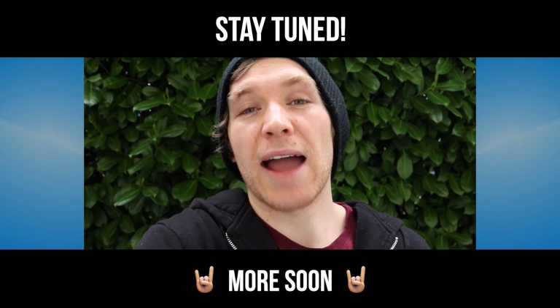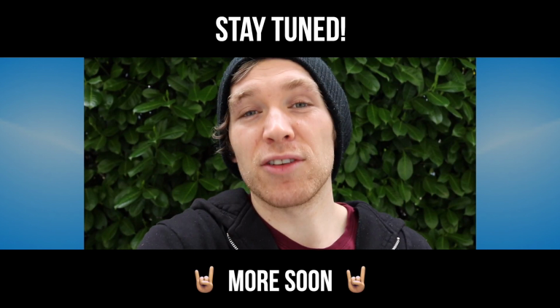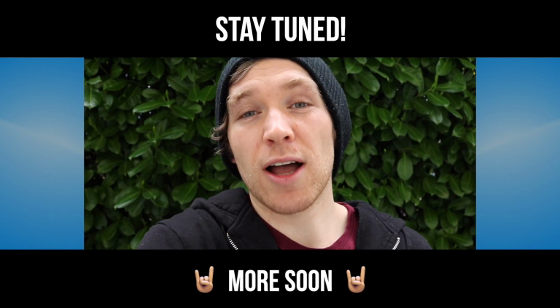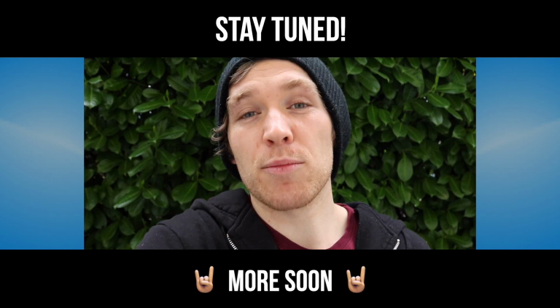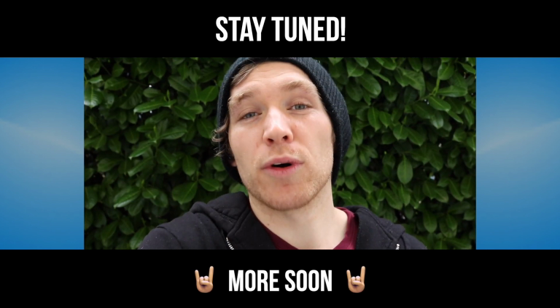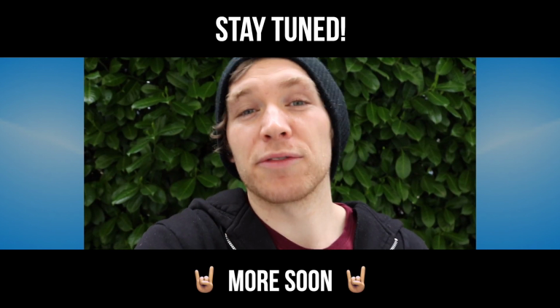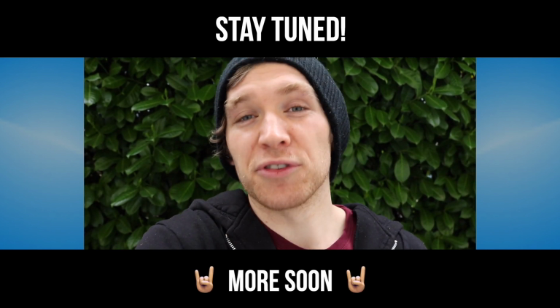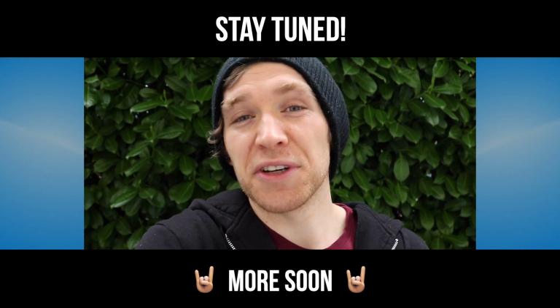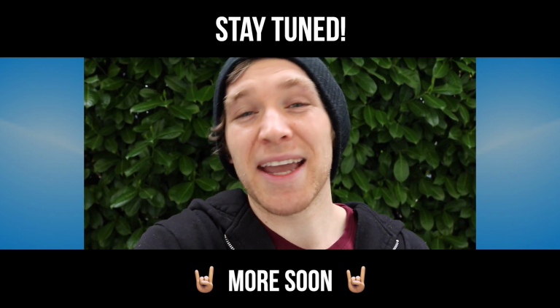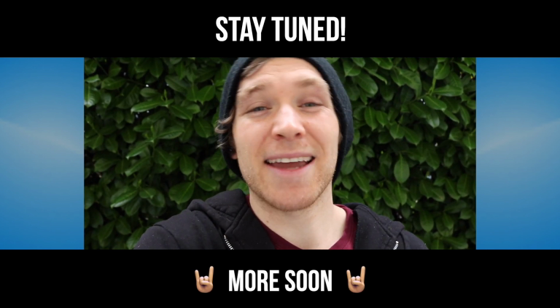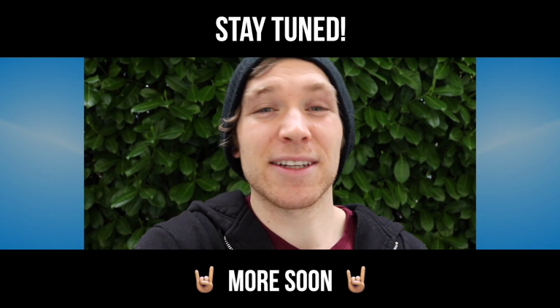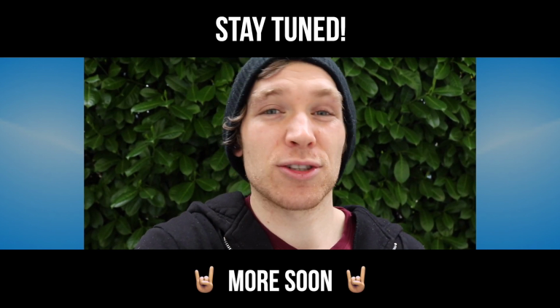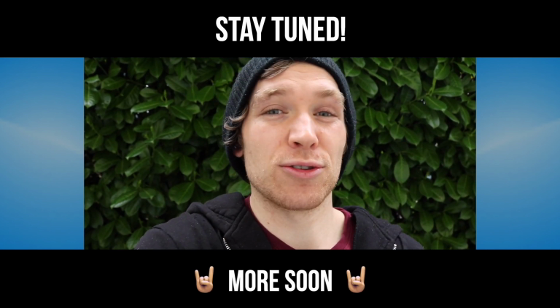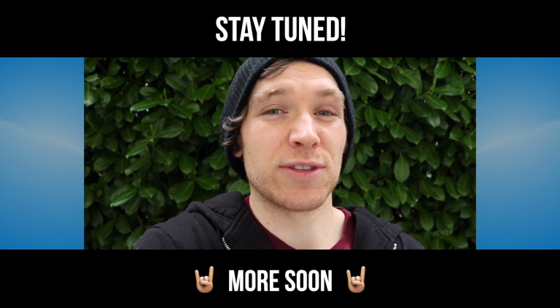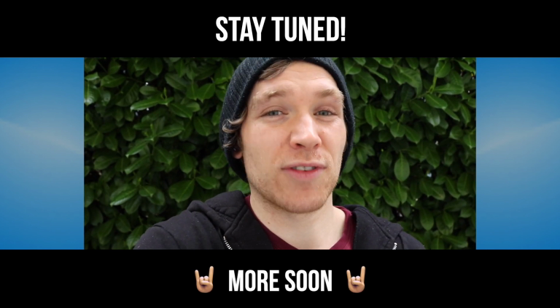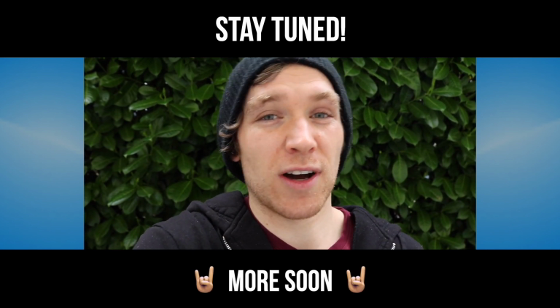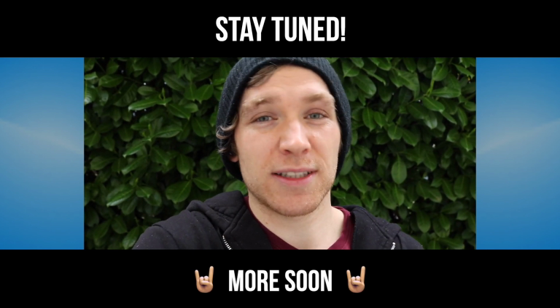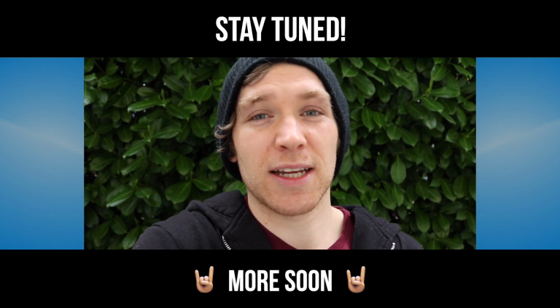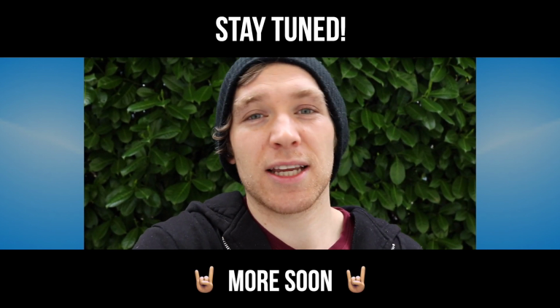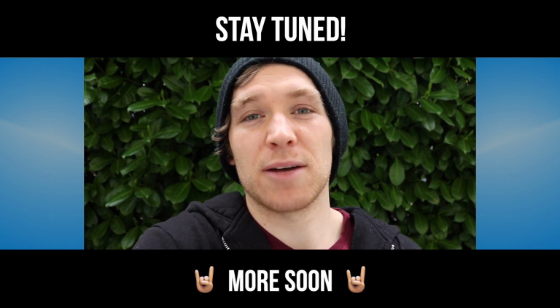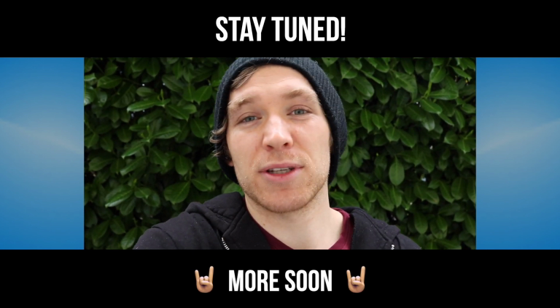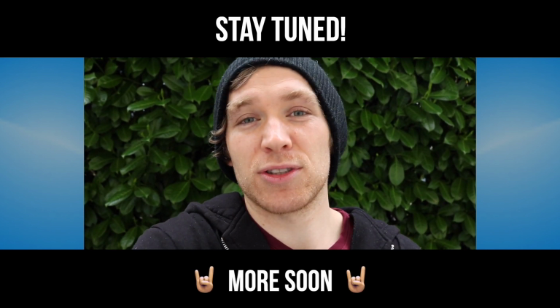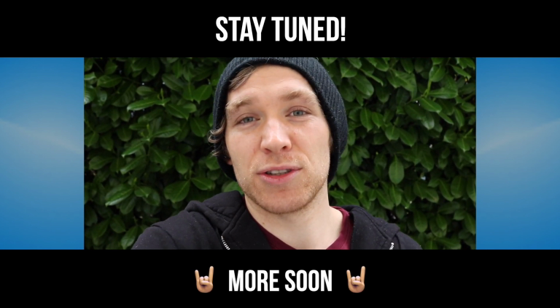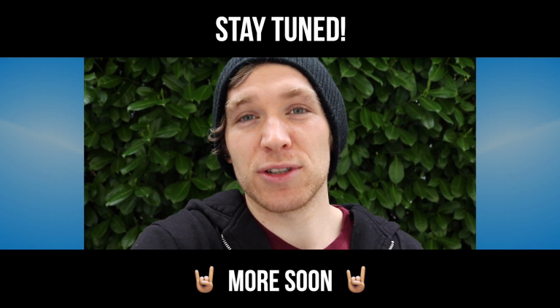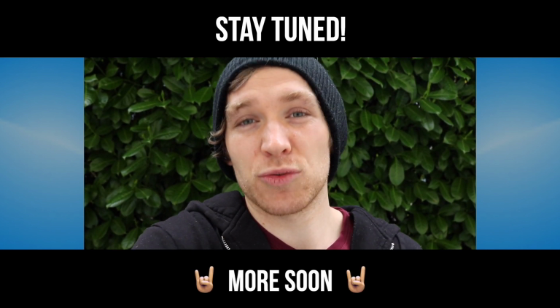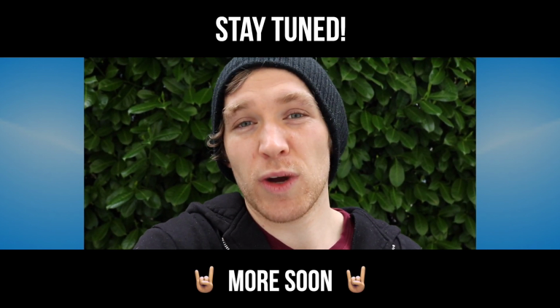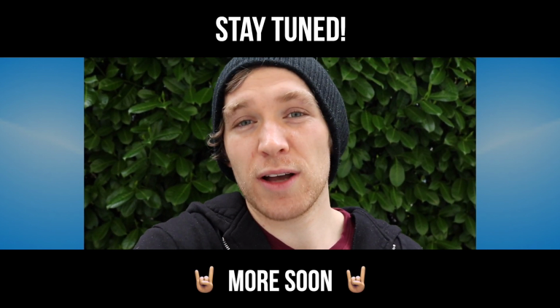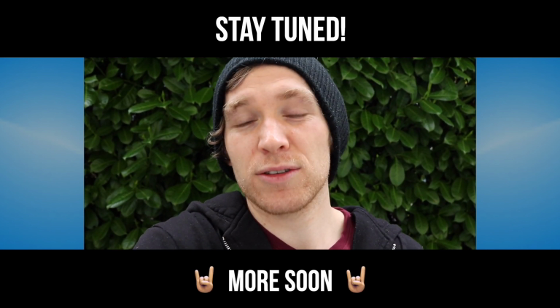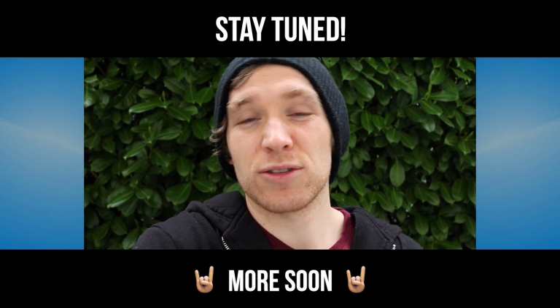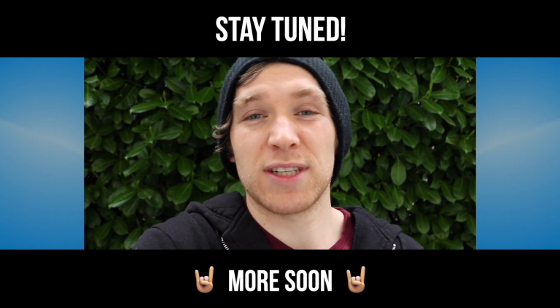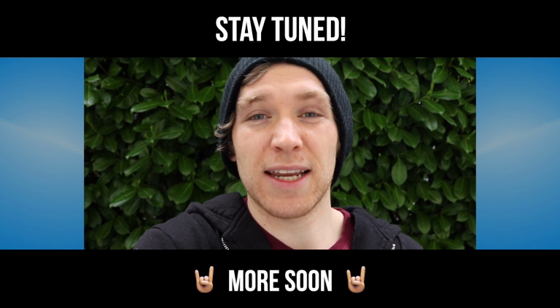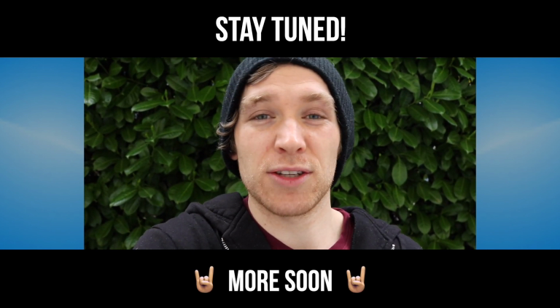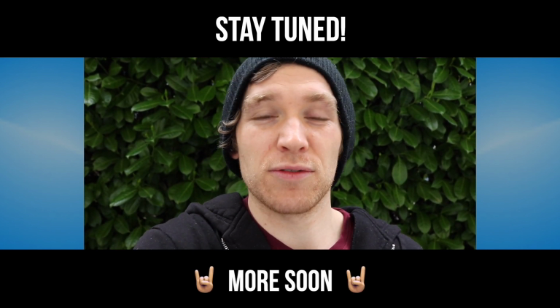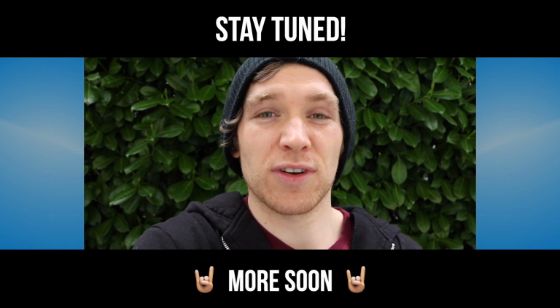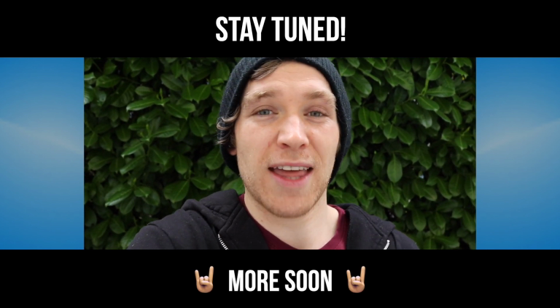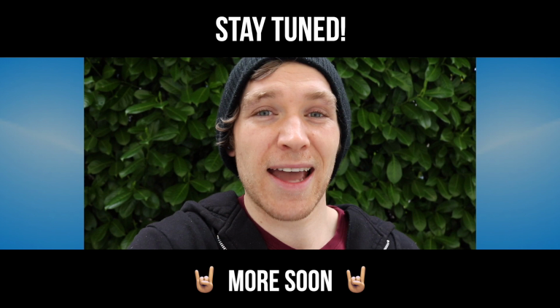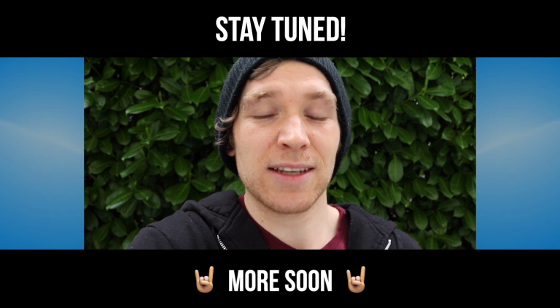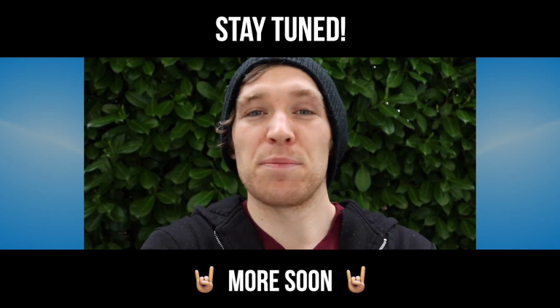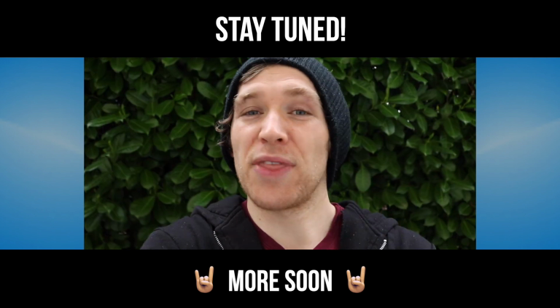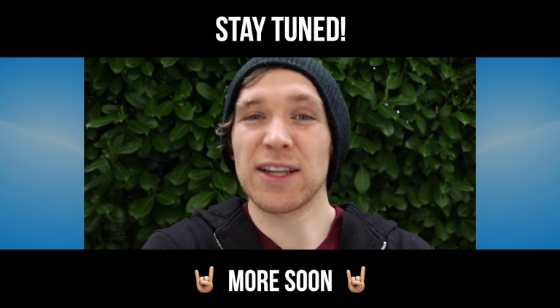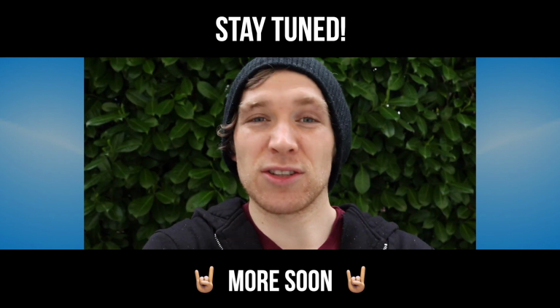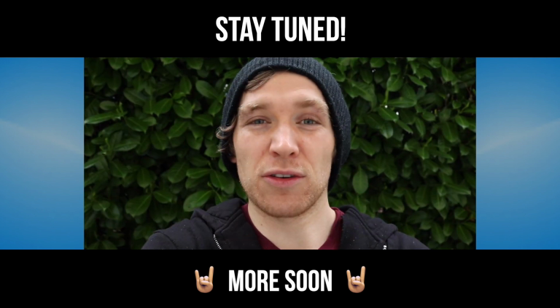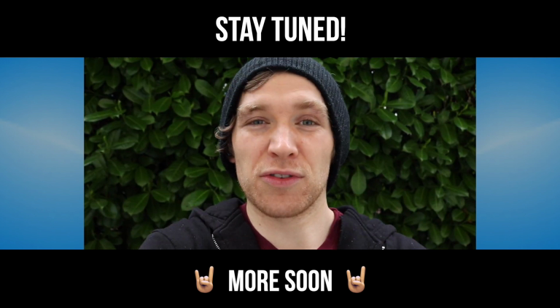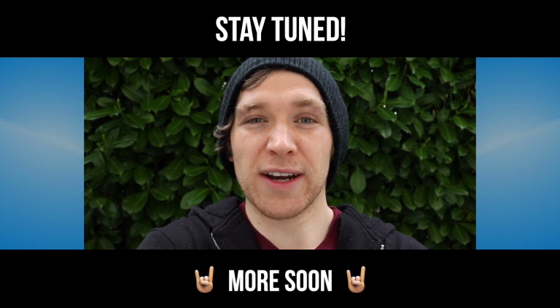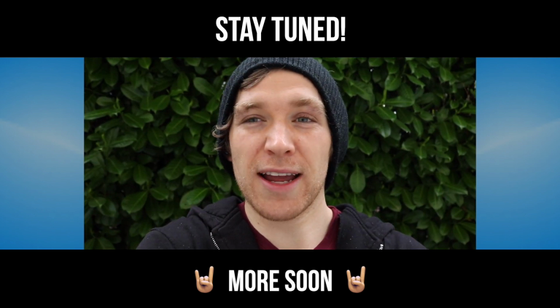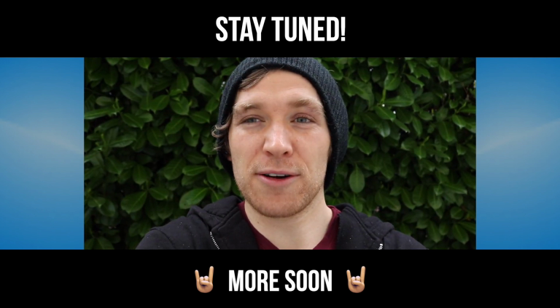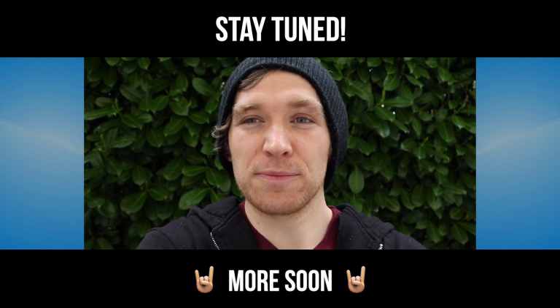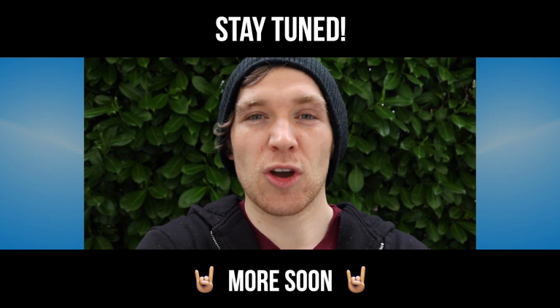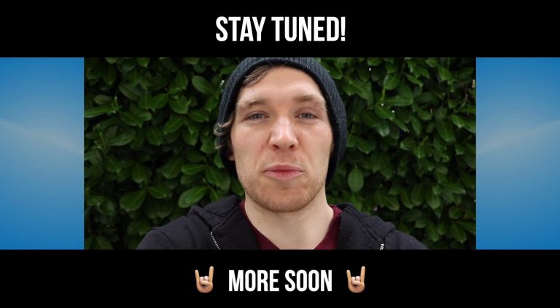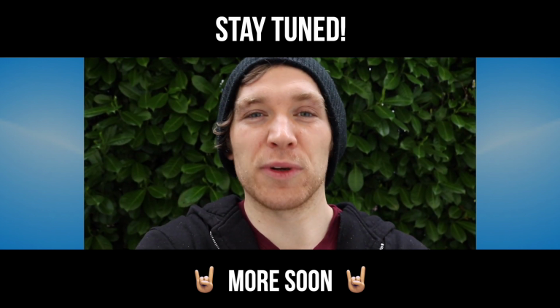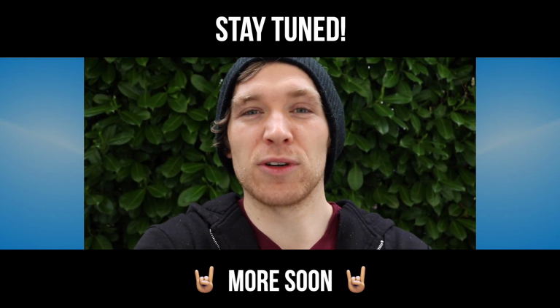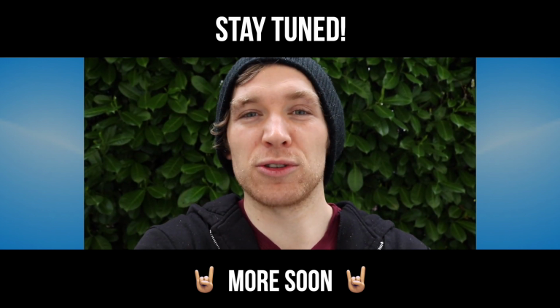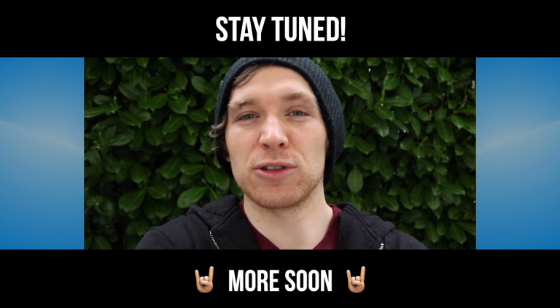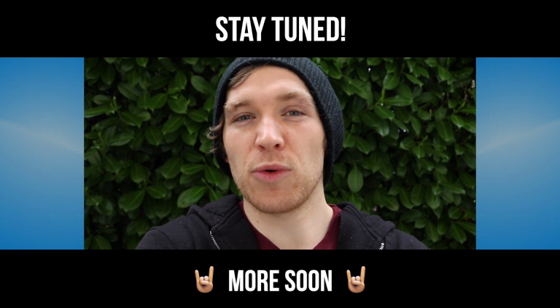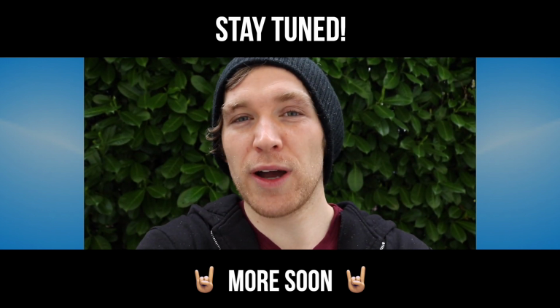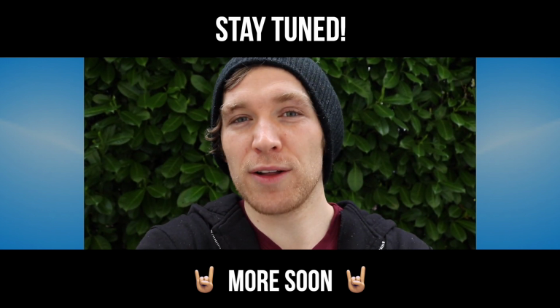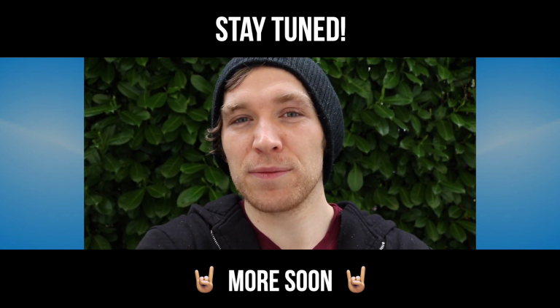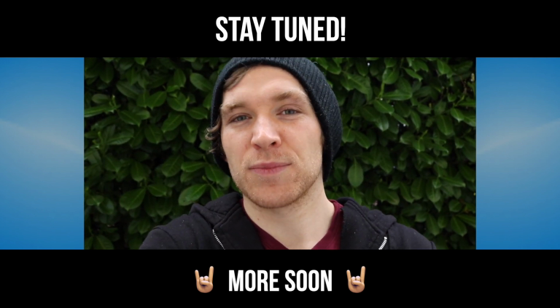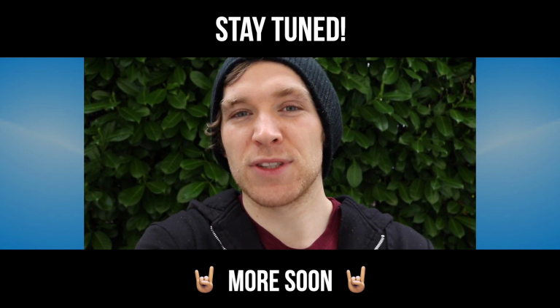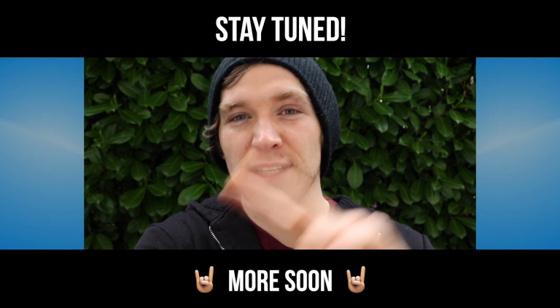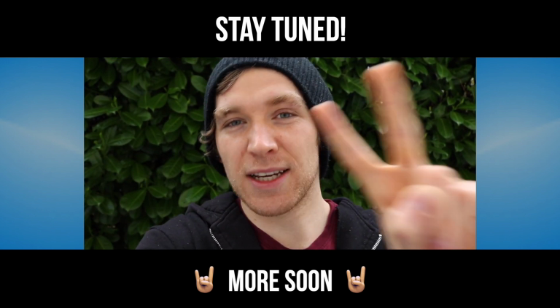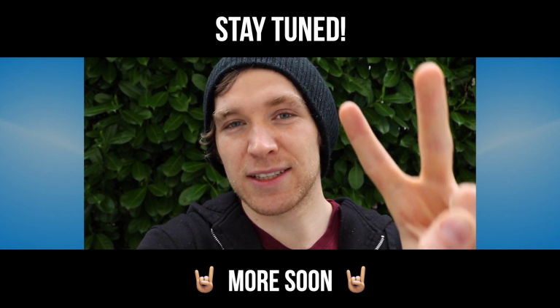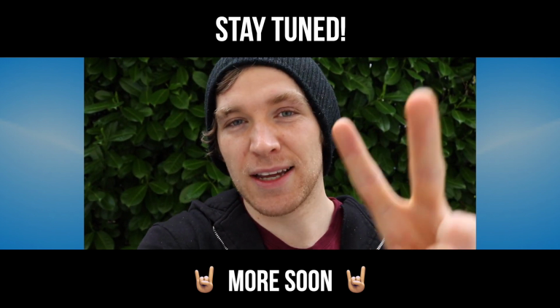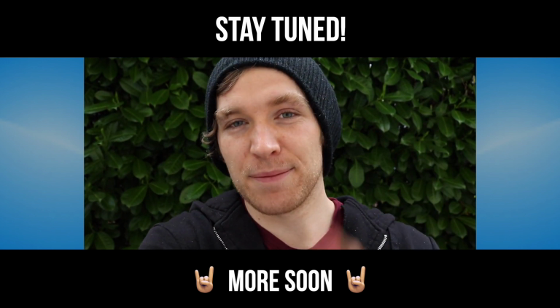I have a lot more free and exclusive content coming soon as well, so stay tuned for that. But that's all for now. Hope you're all doing well. See you next time.